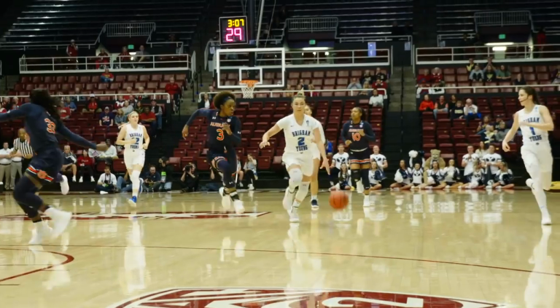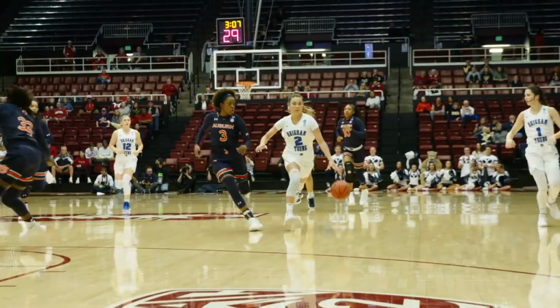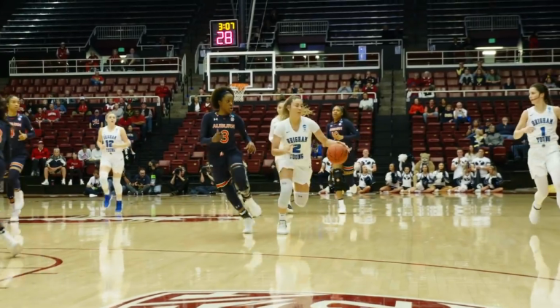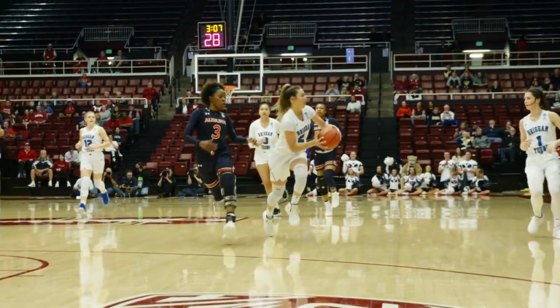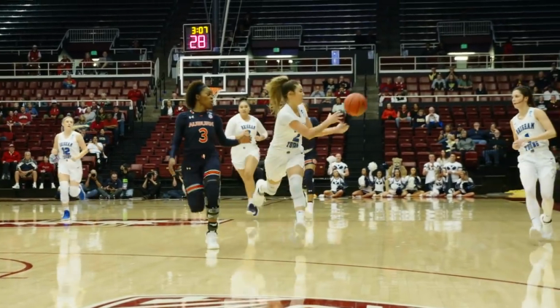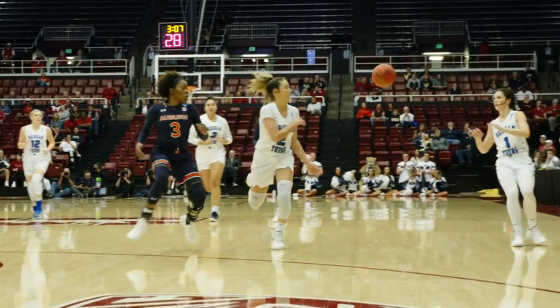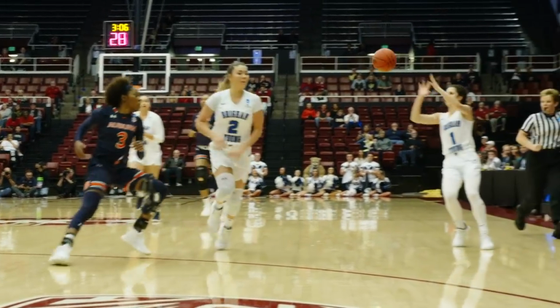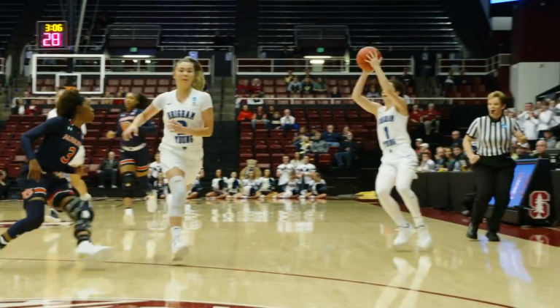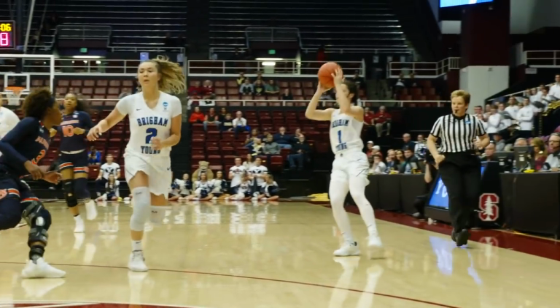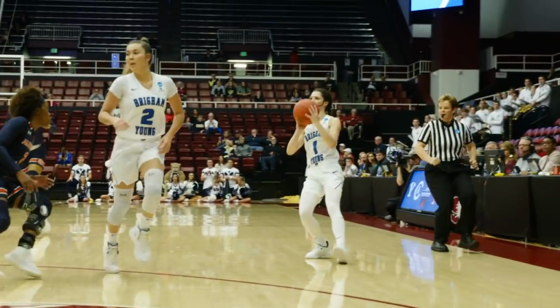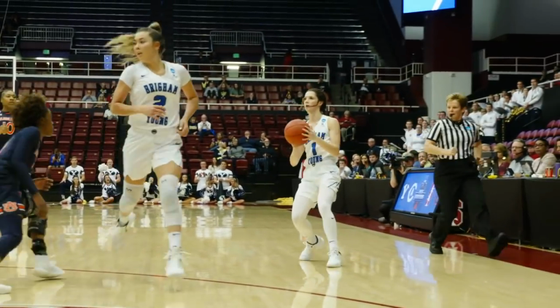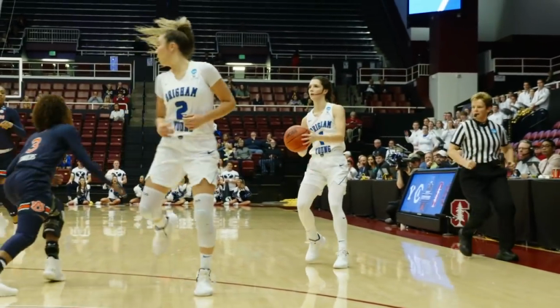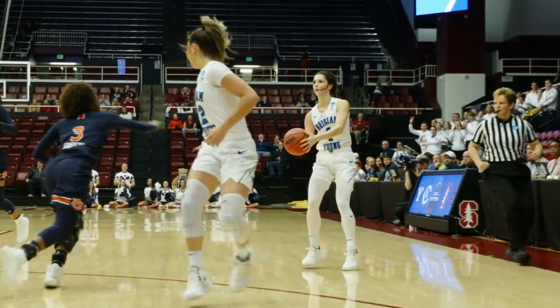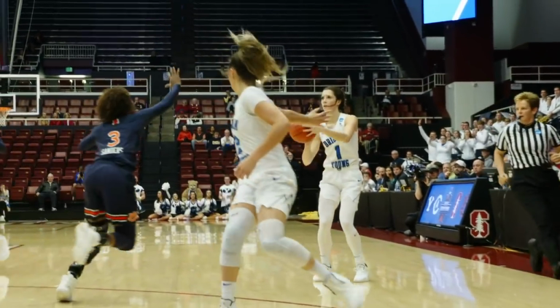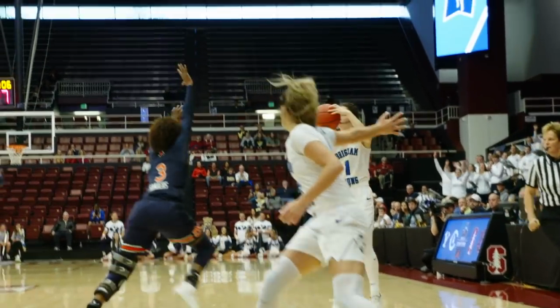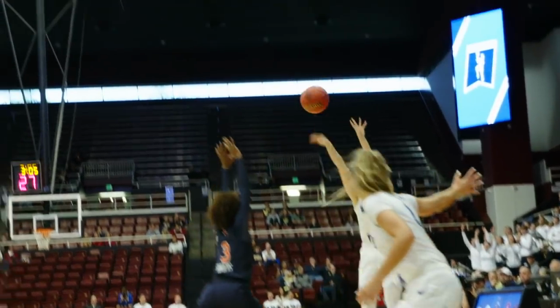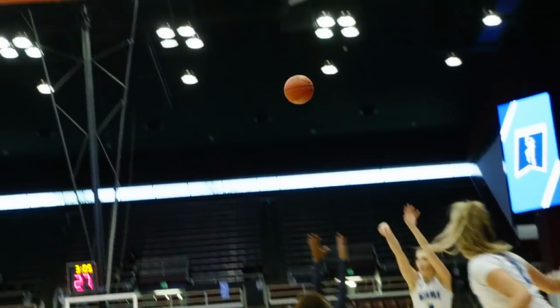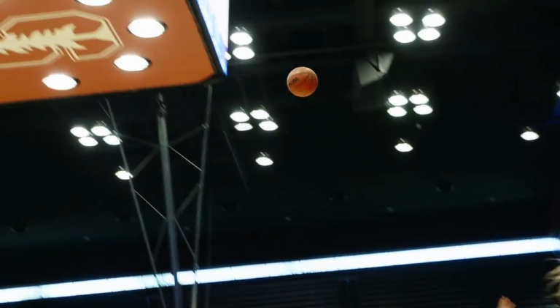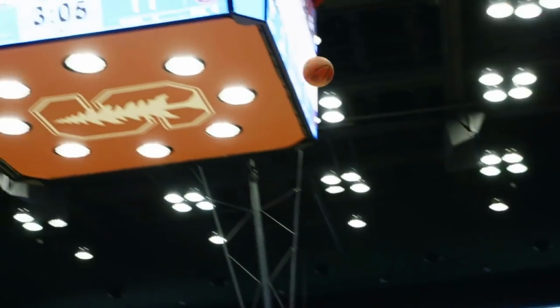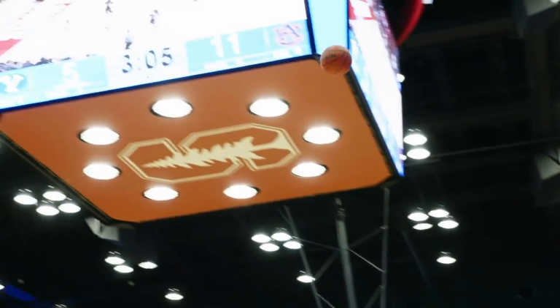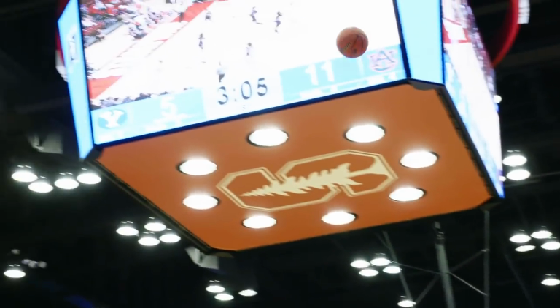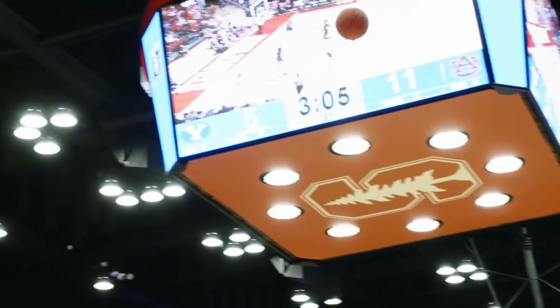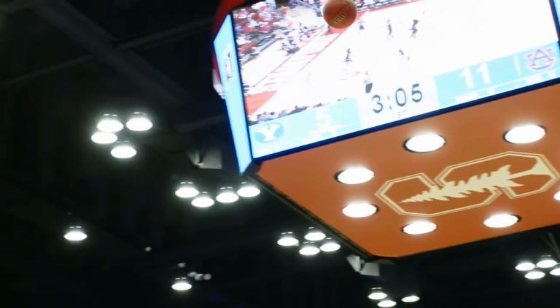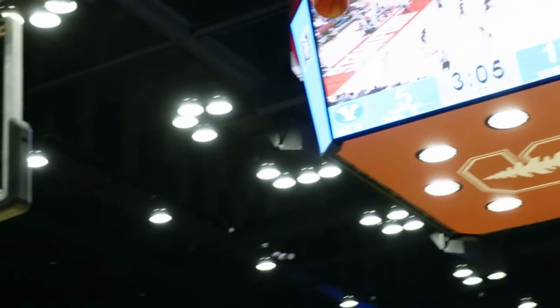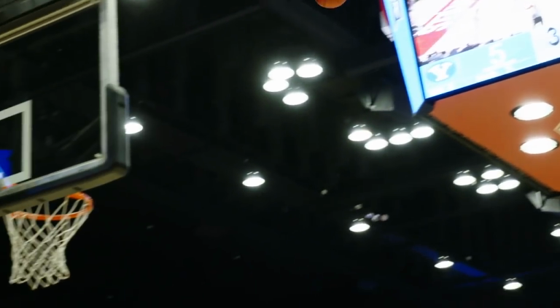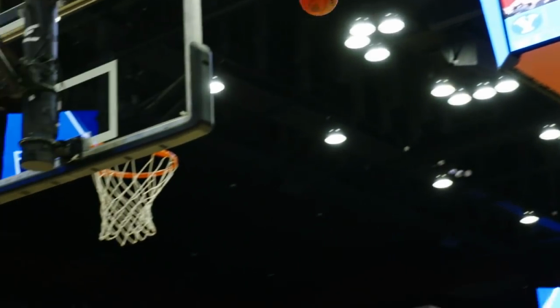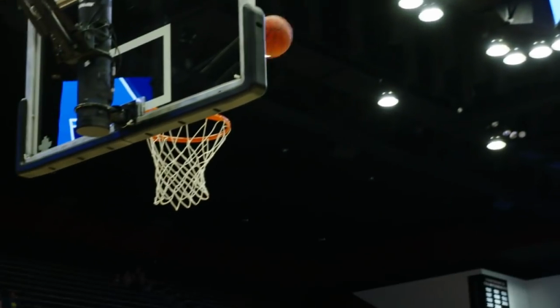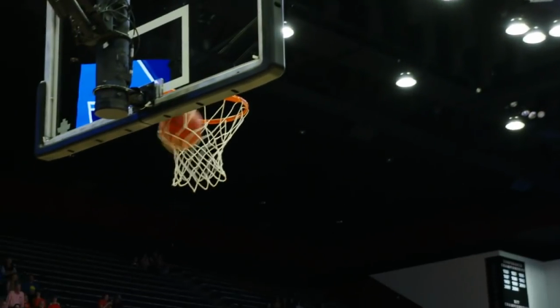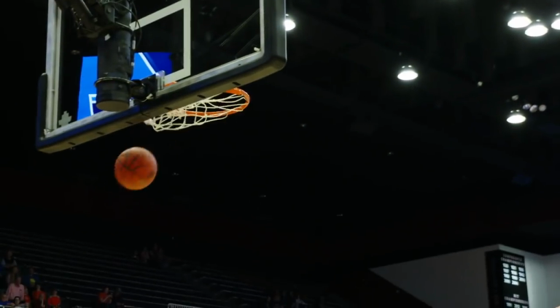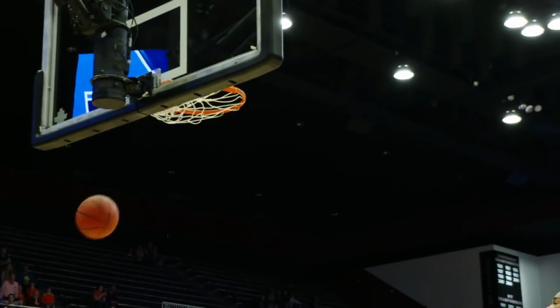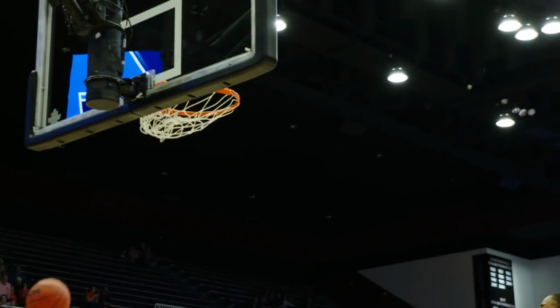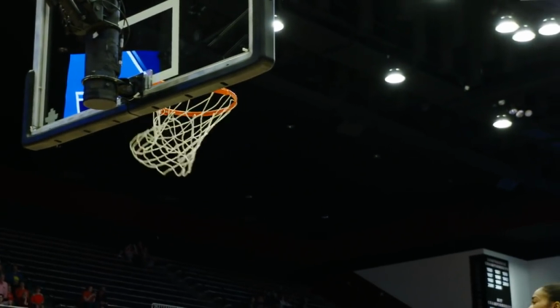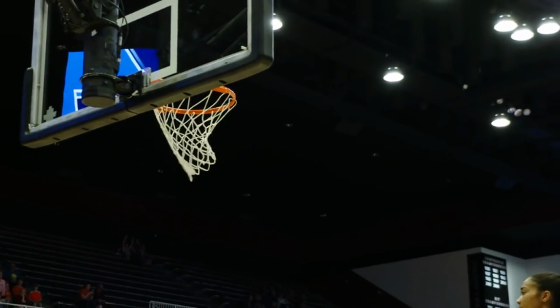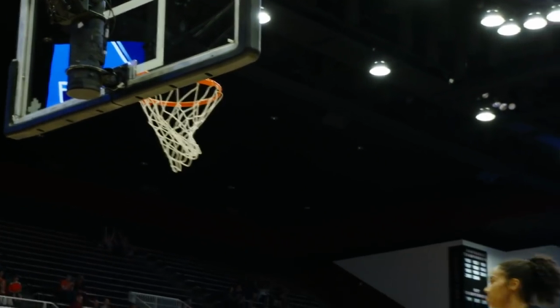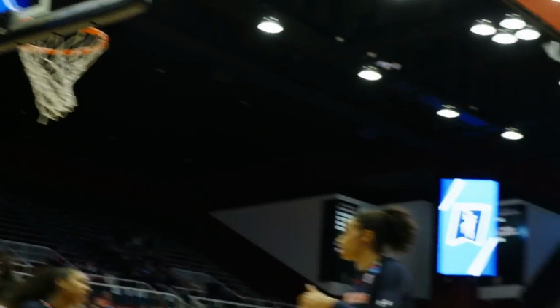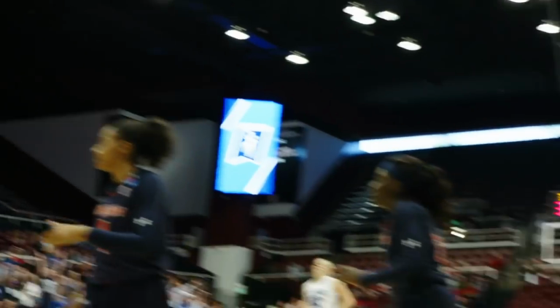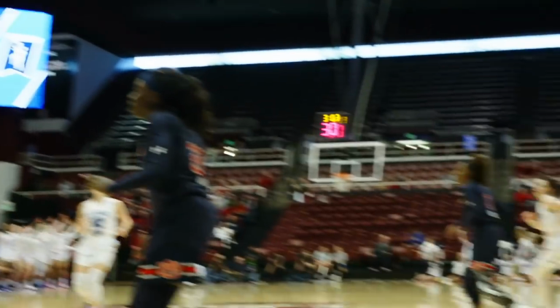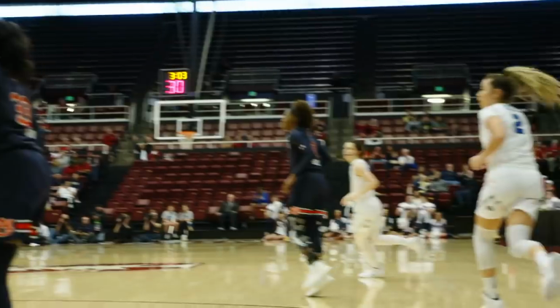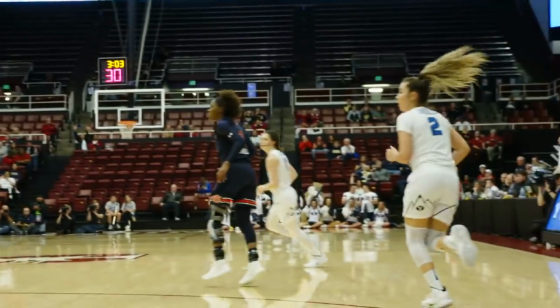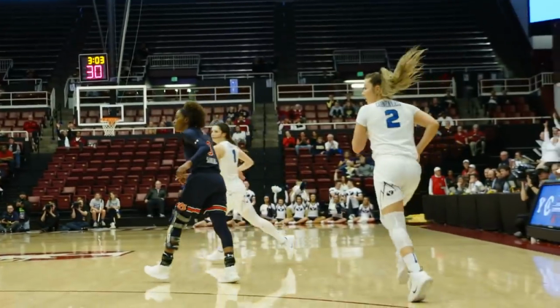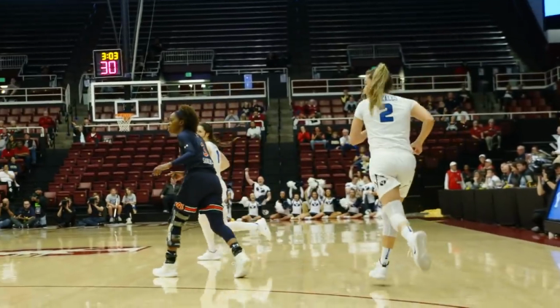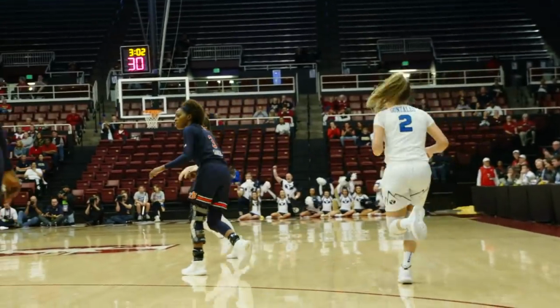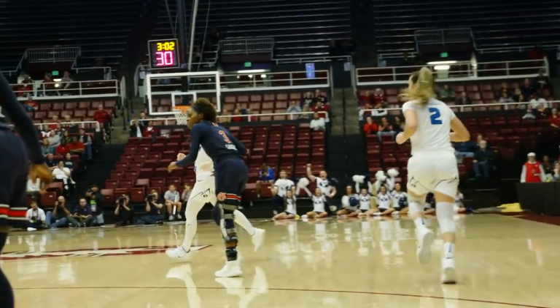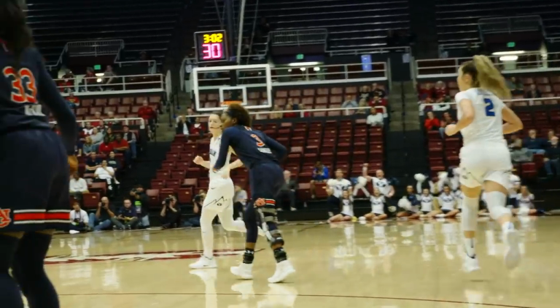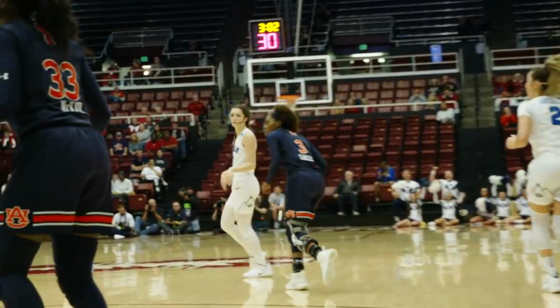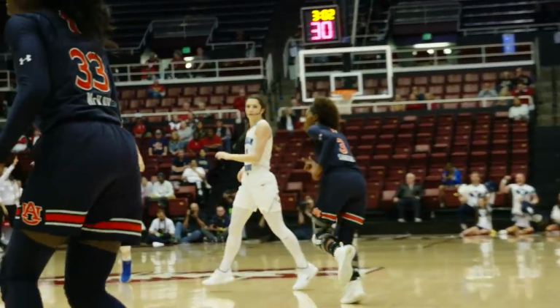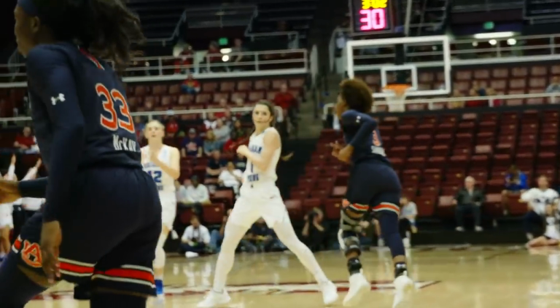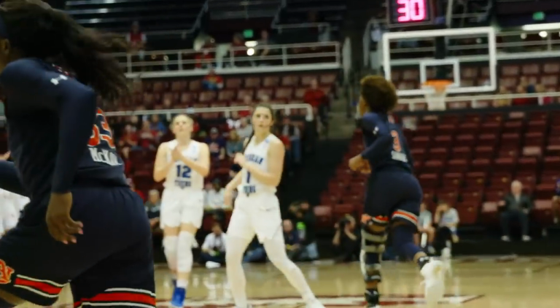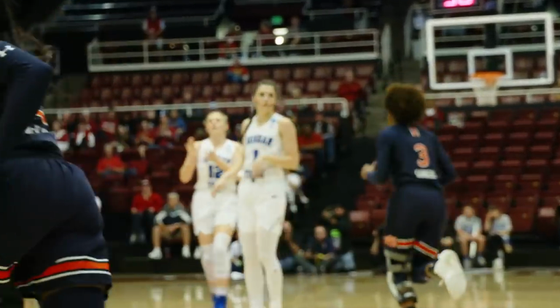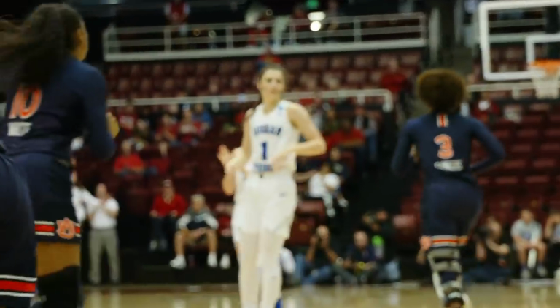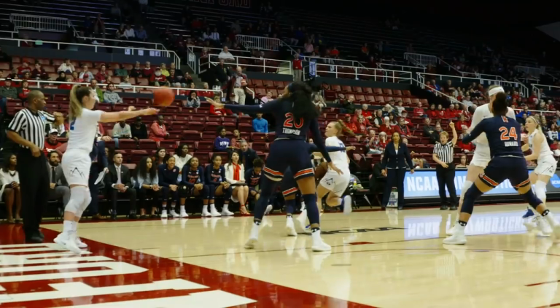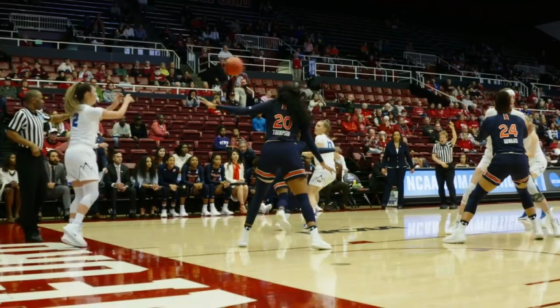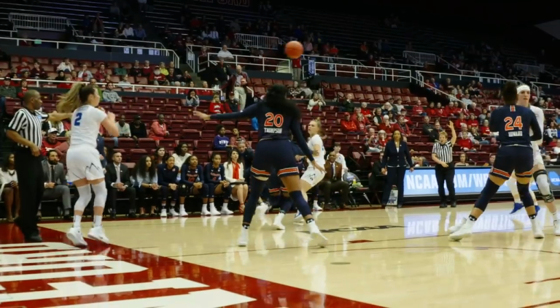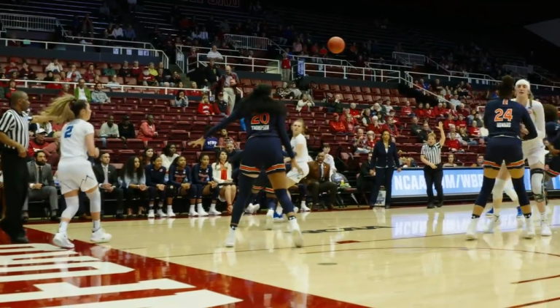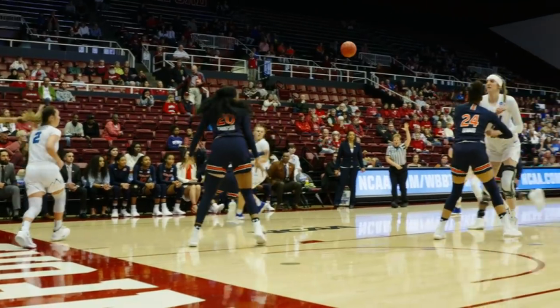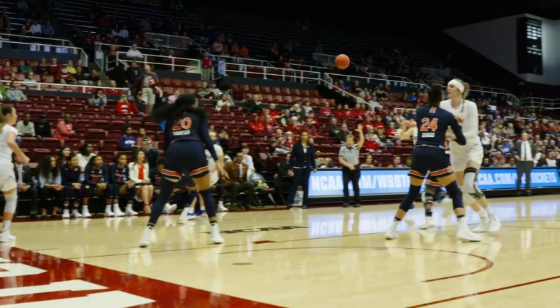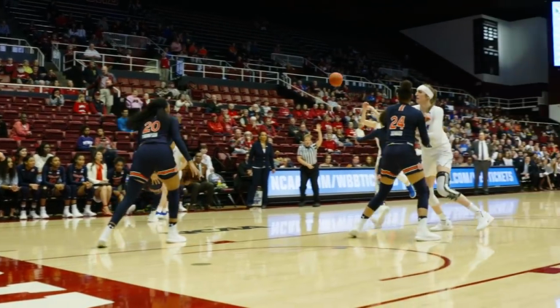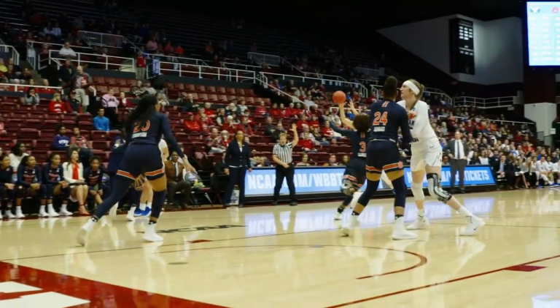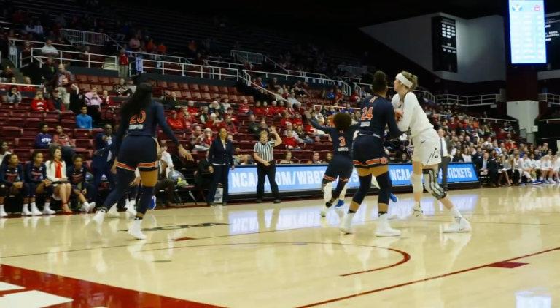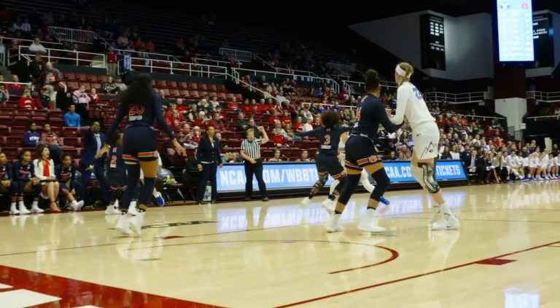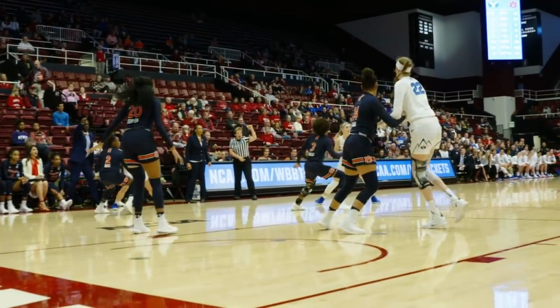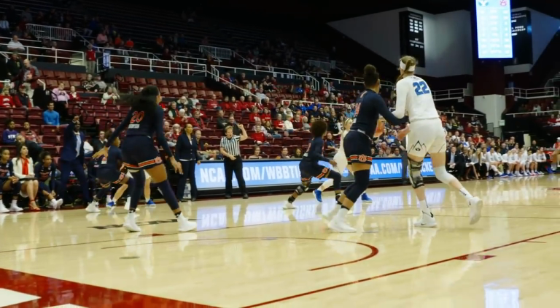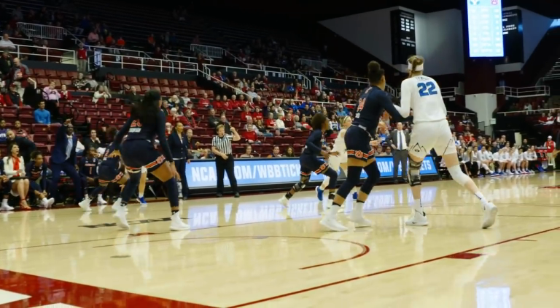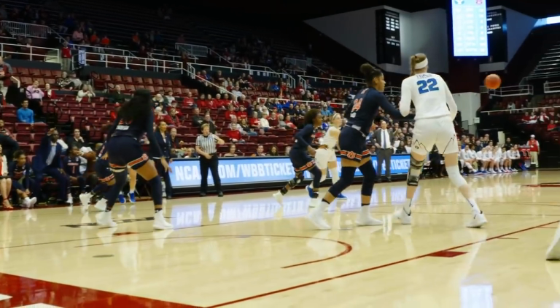Deflection — three on three. Shaley to Brenna, and there's a transition triple. That's good — BYU's first three-pointer. The lead is two for BYU.